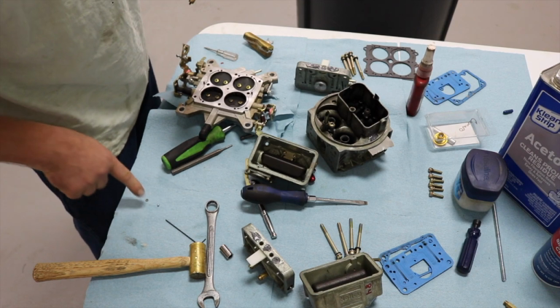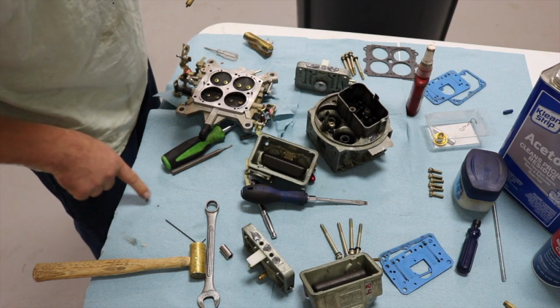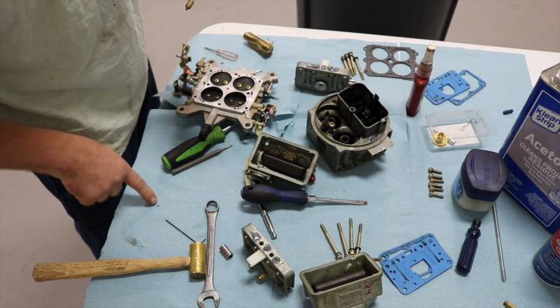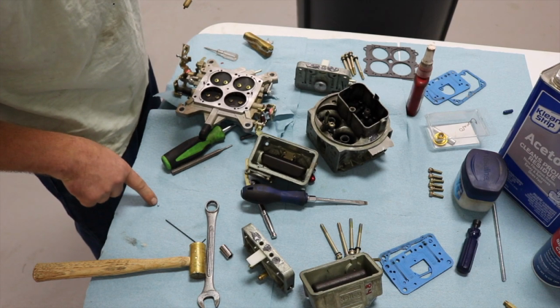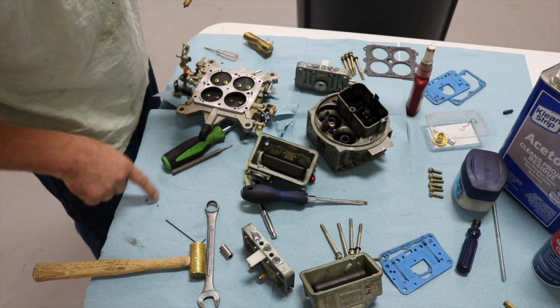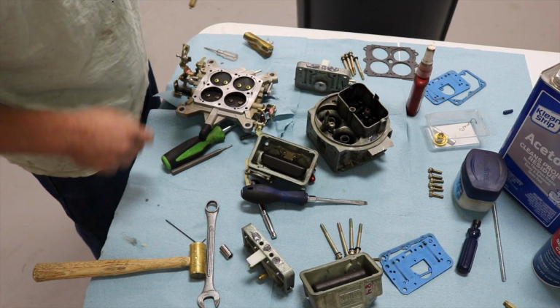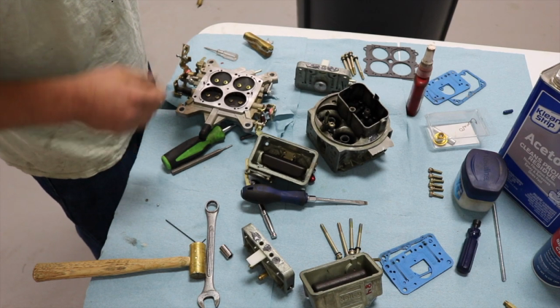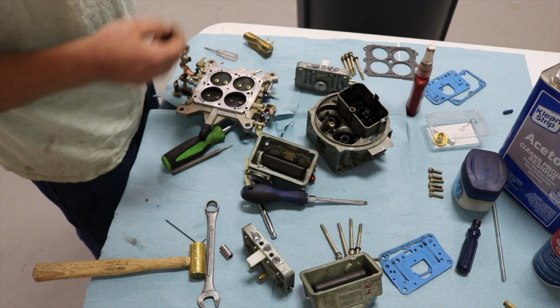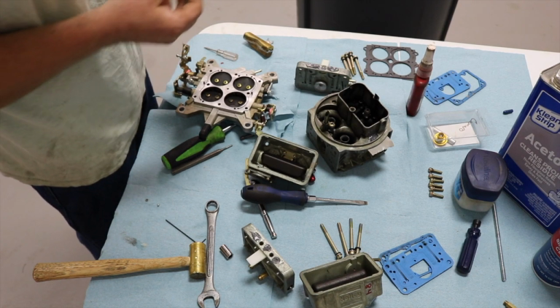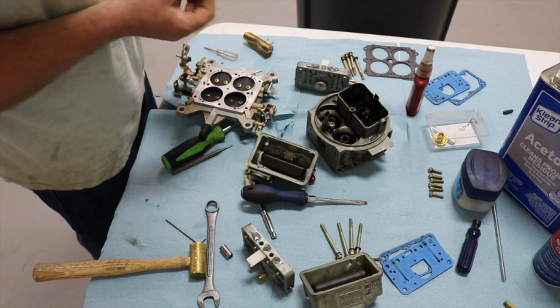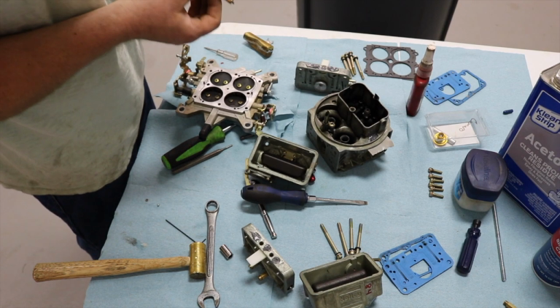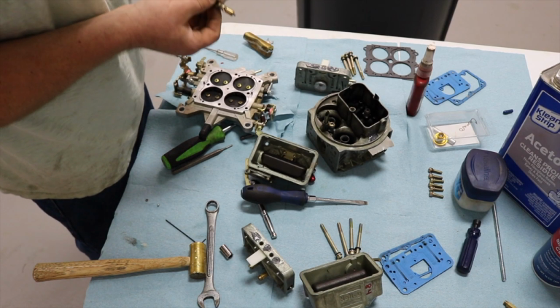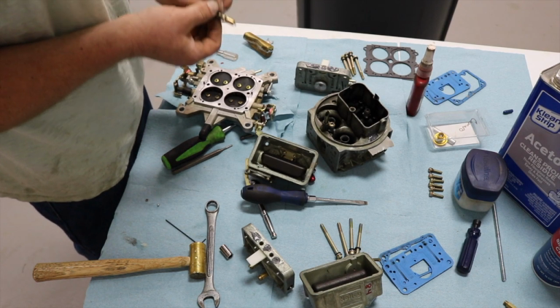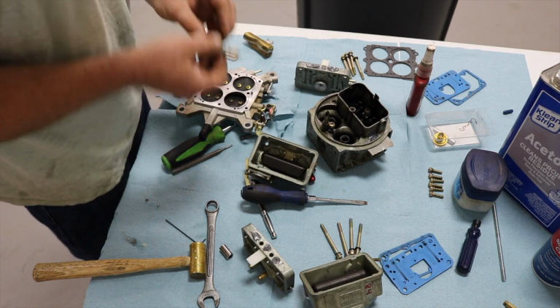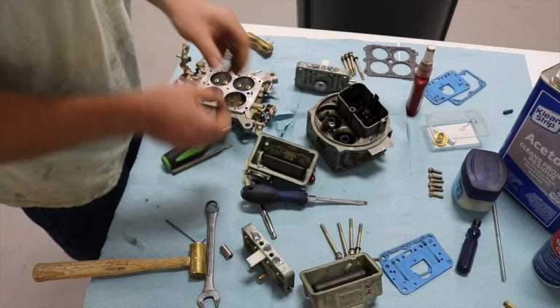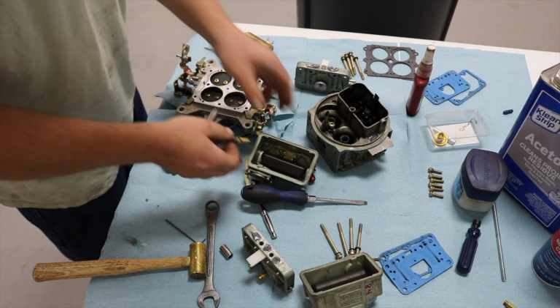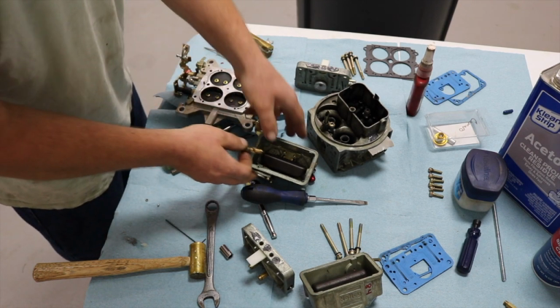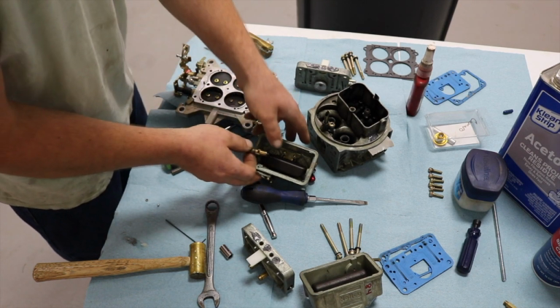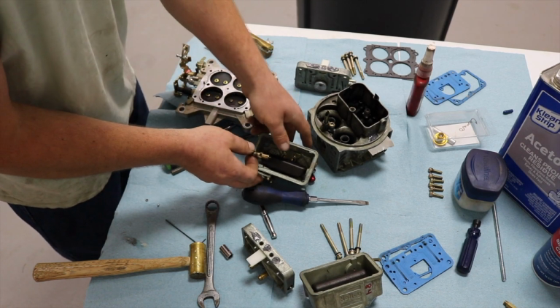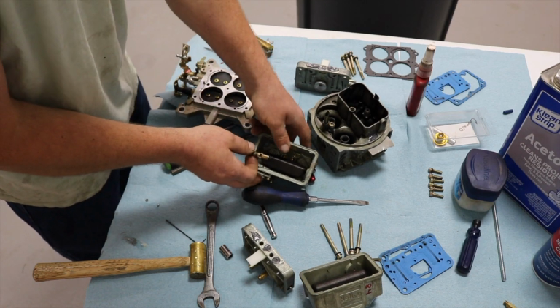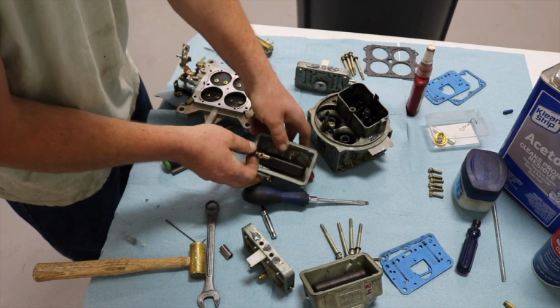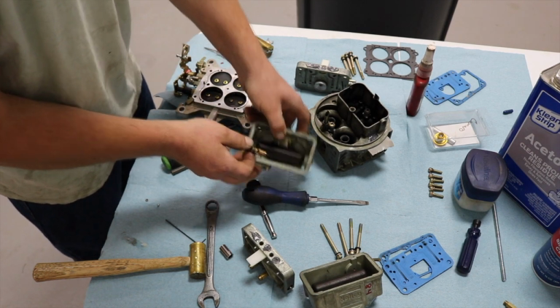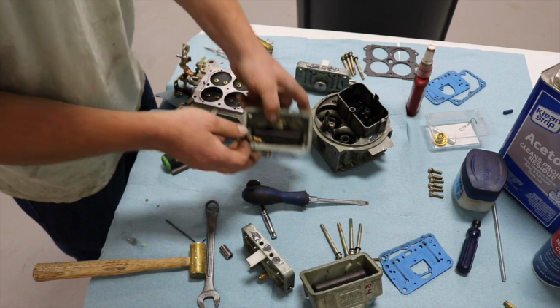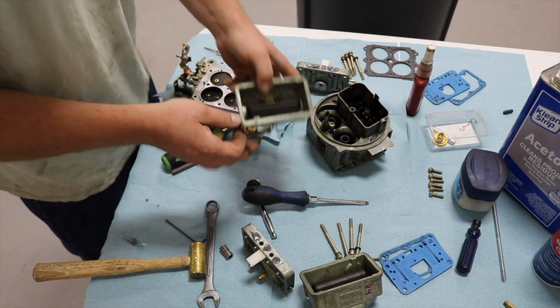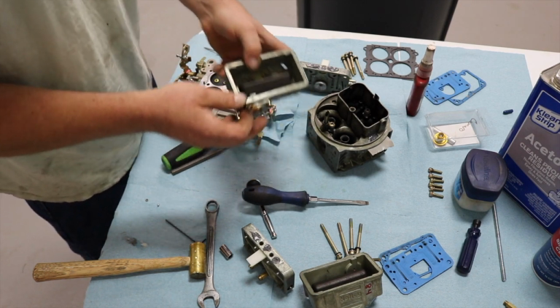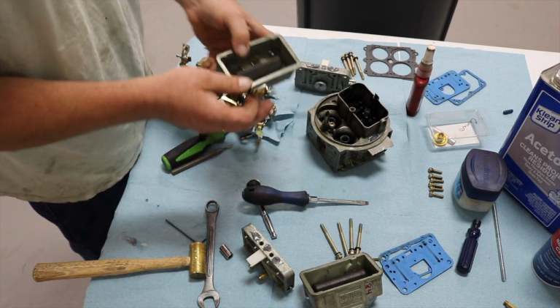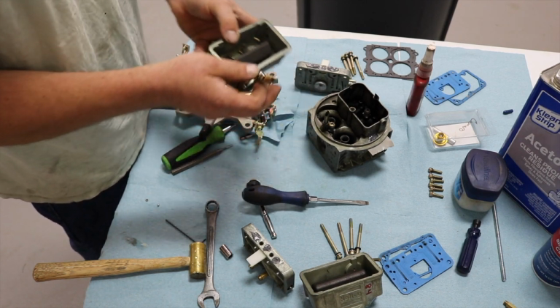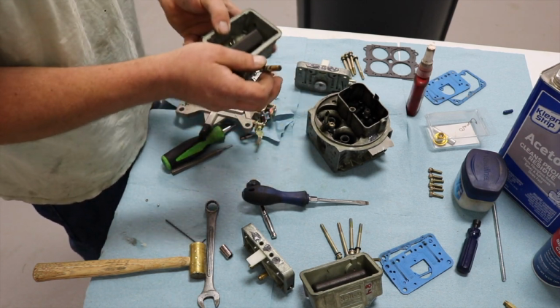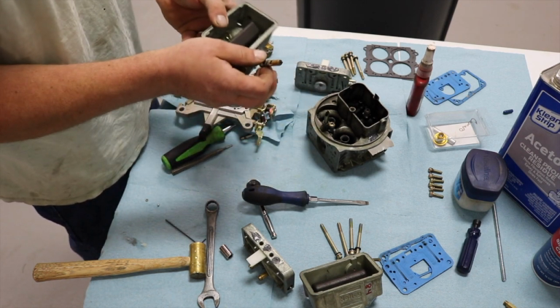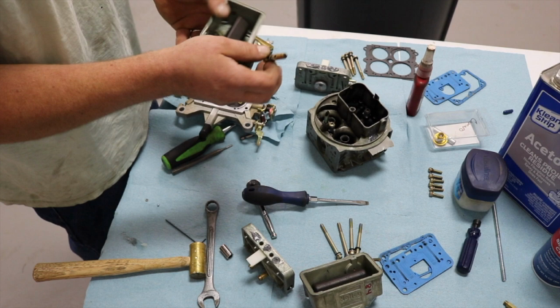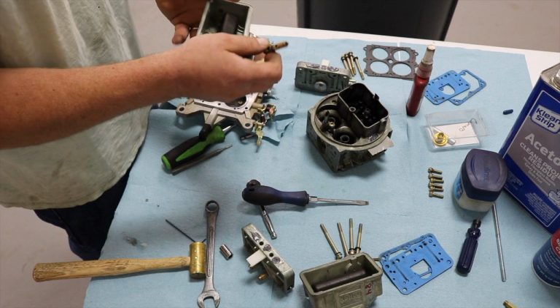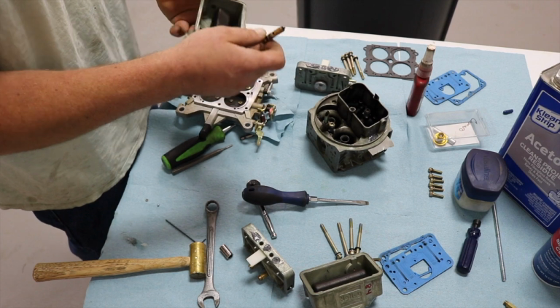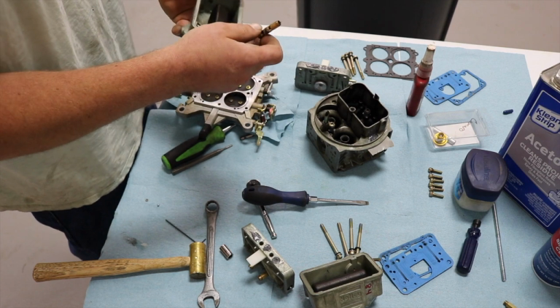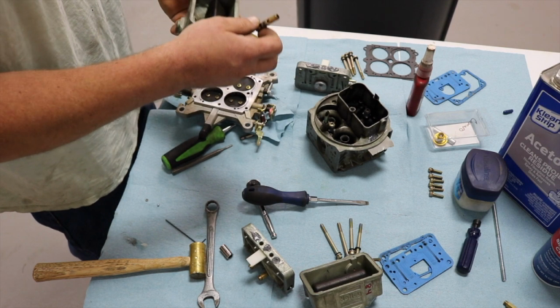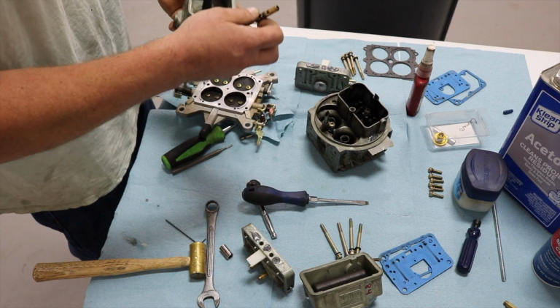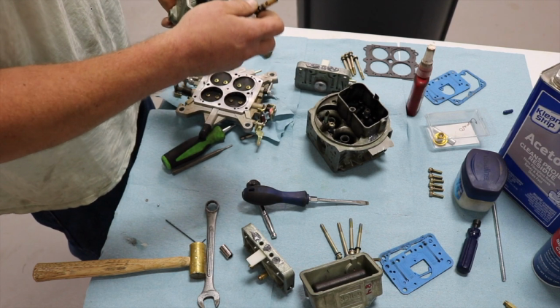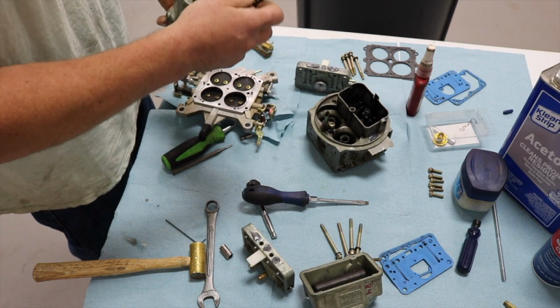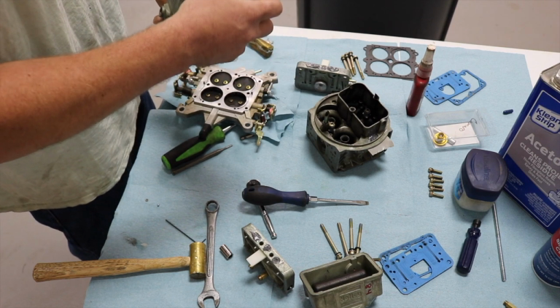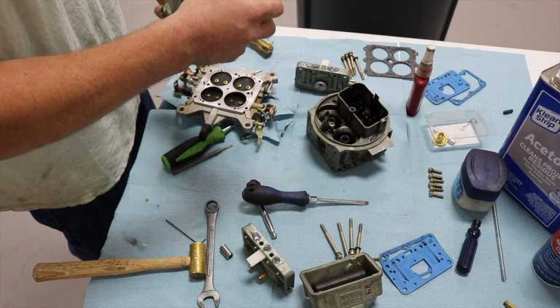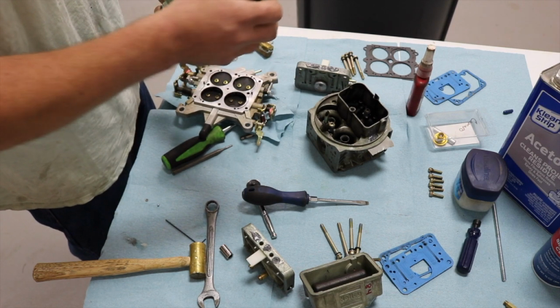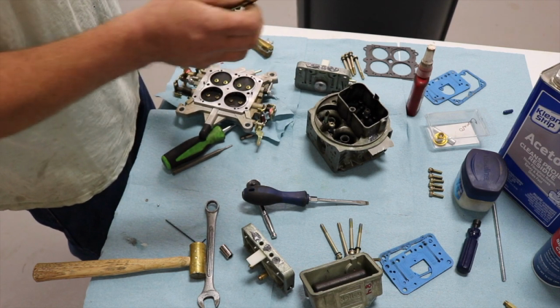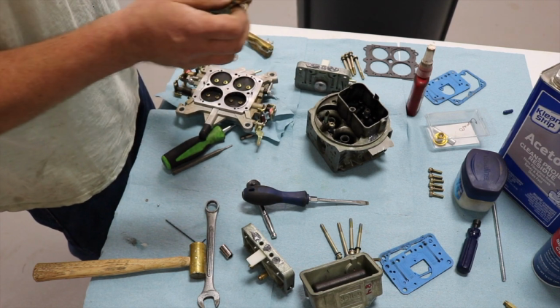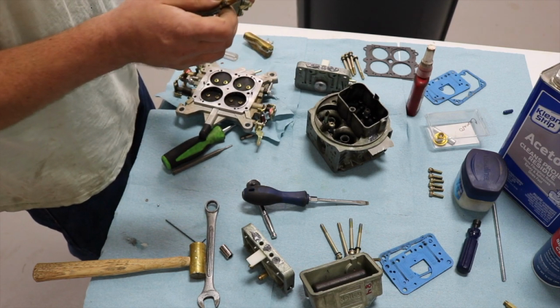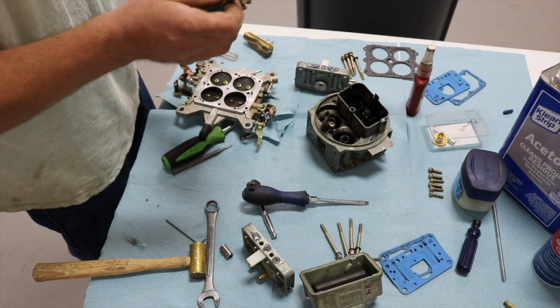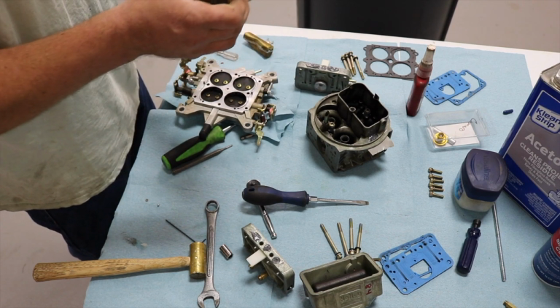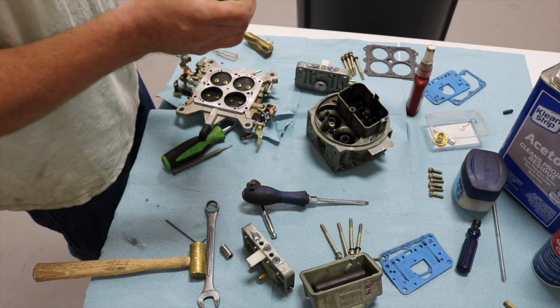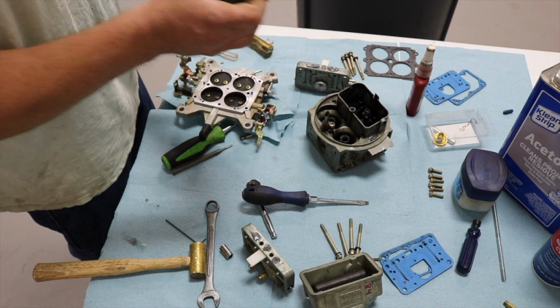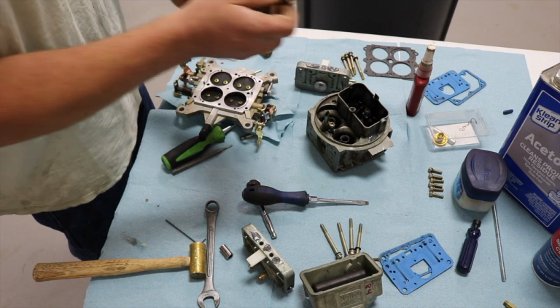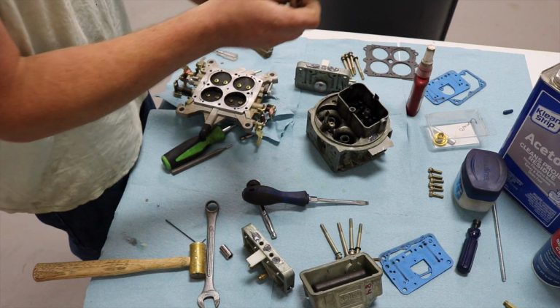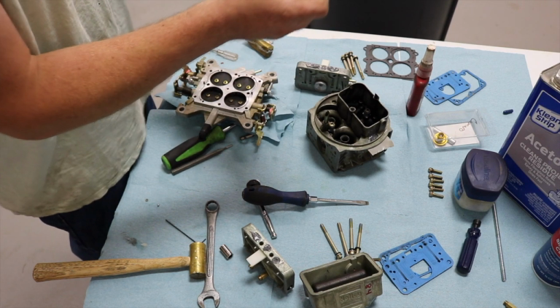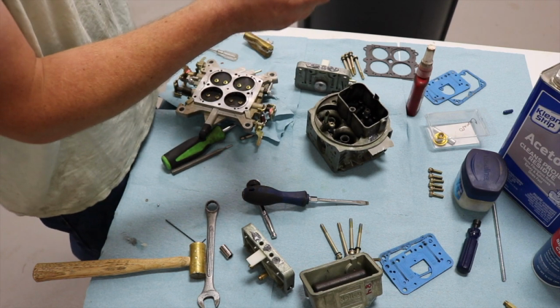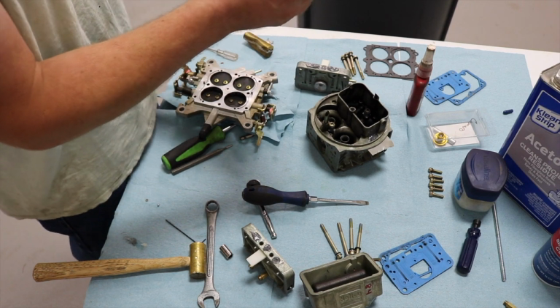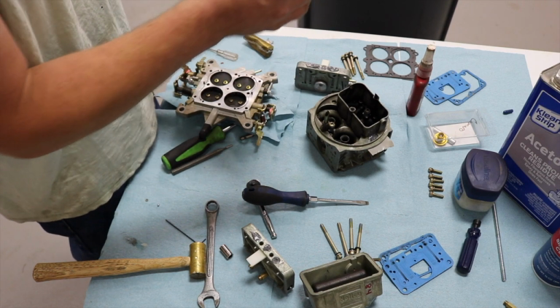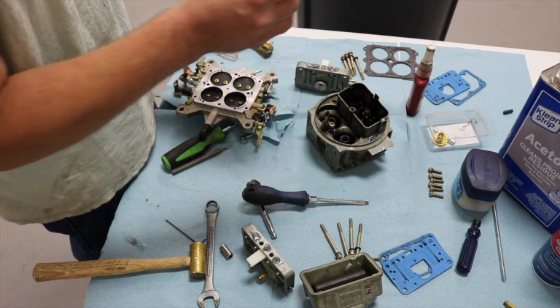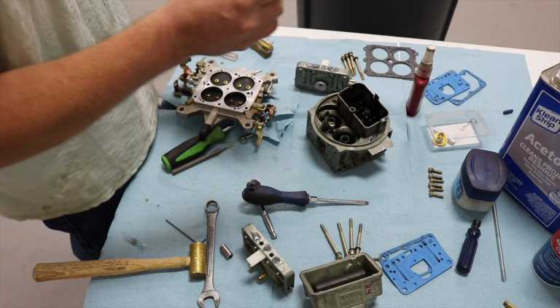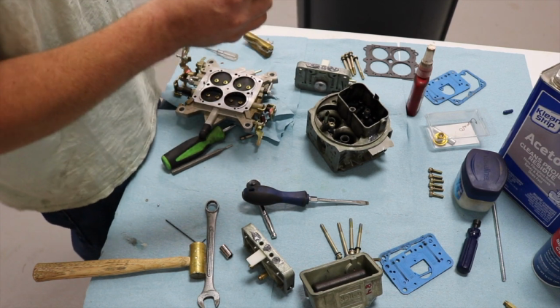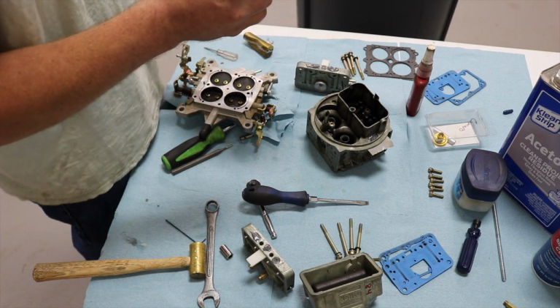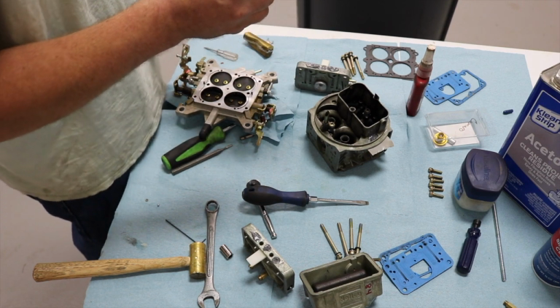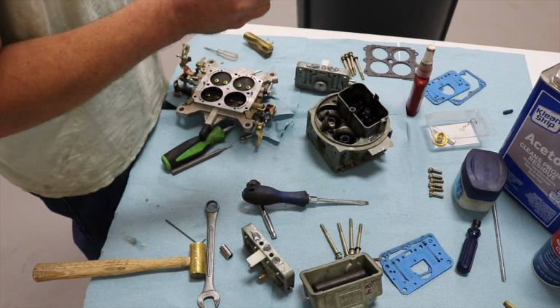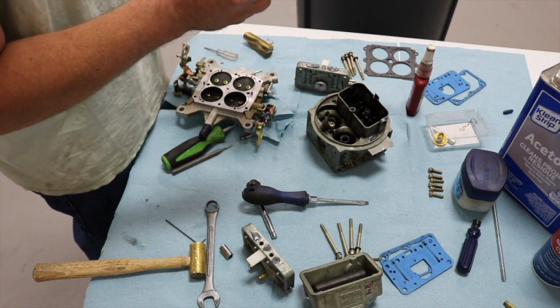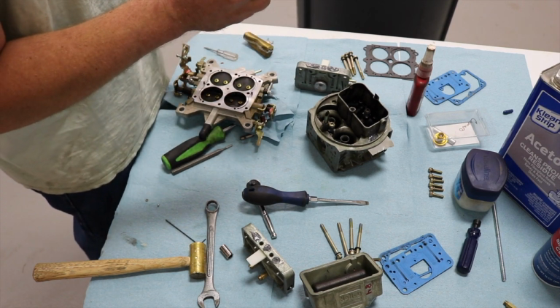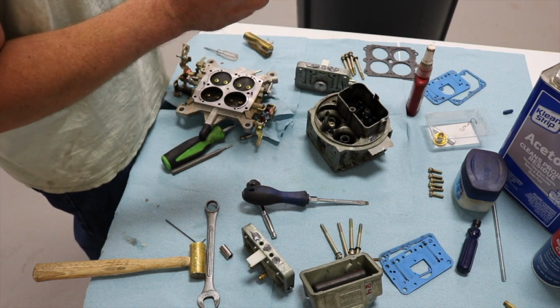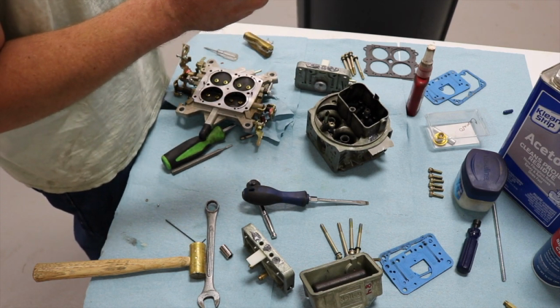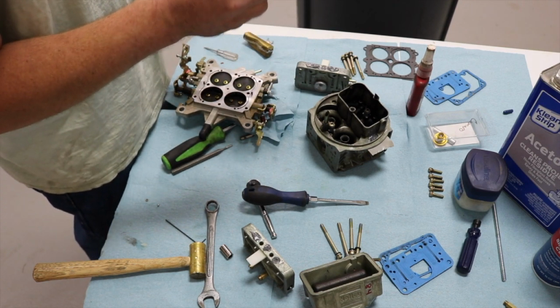Hey, there's the check ball. Per pound of boost from 5 pounds to 12 pounds, so I might end up drilling the power valve channel restrictors.